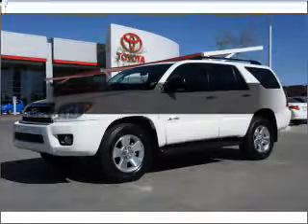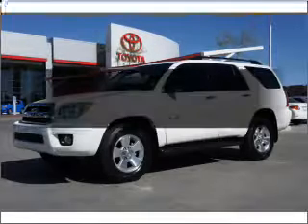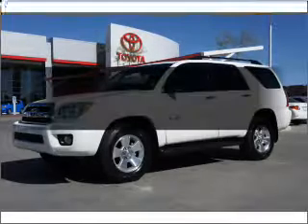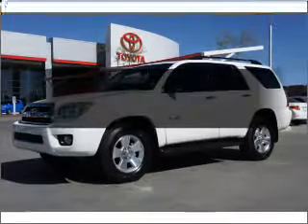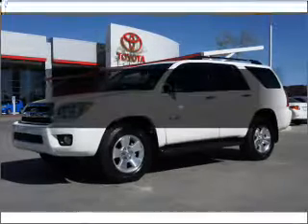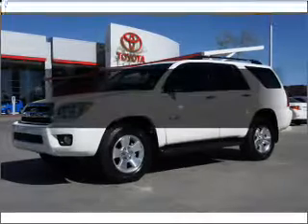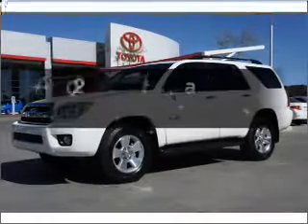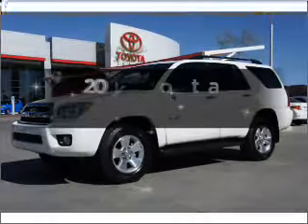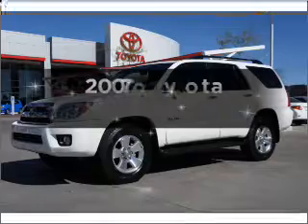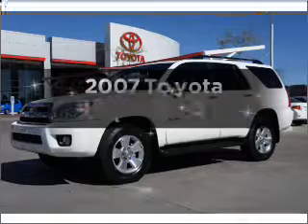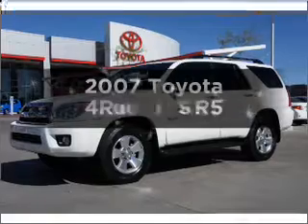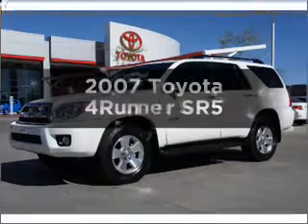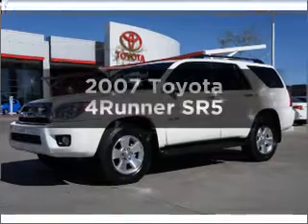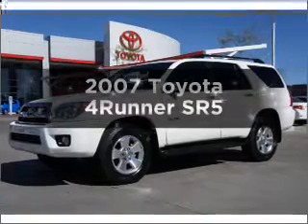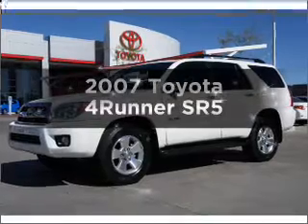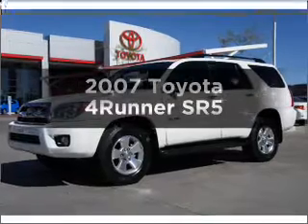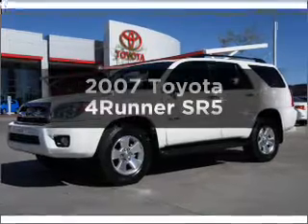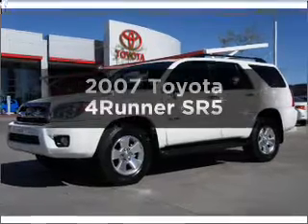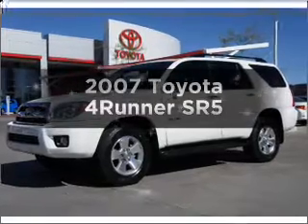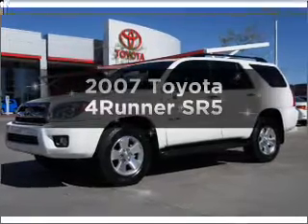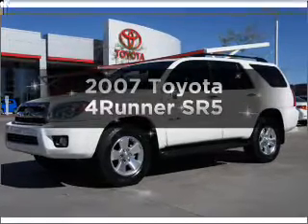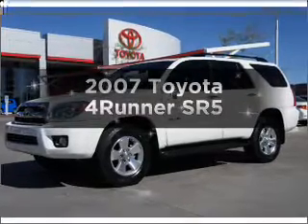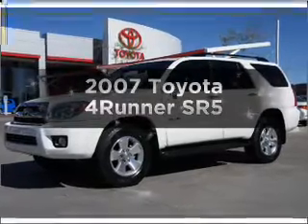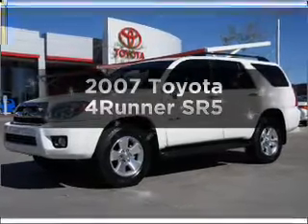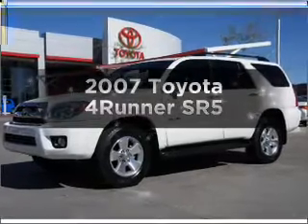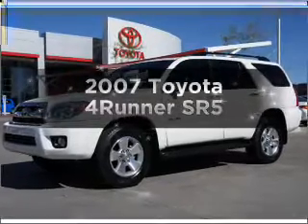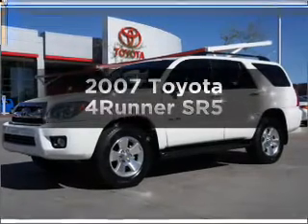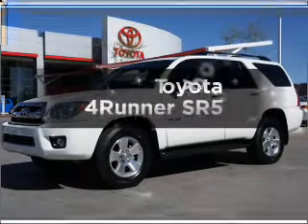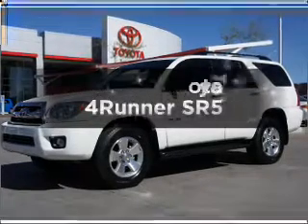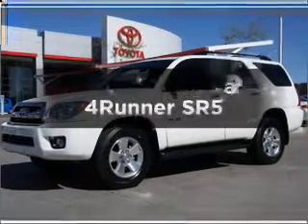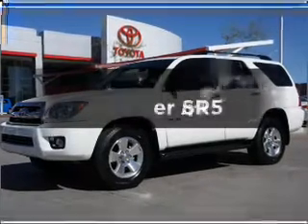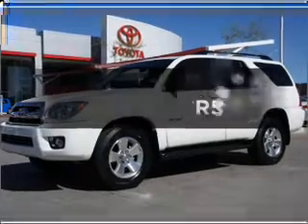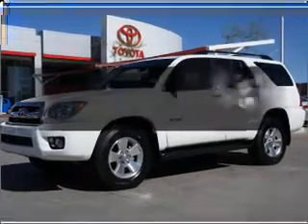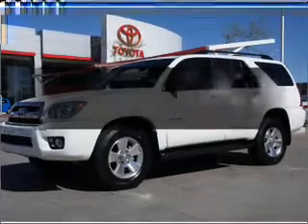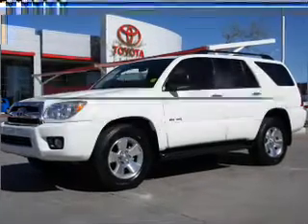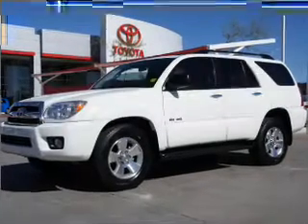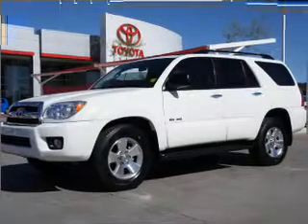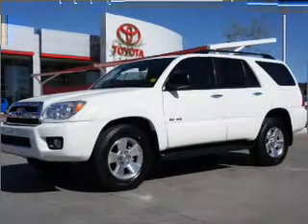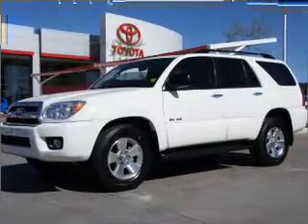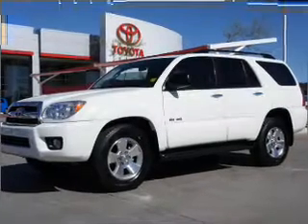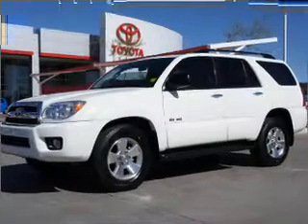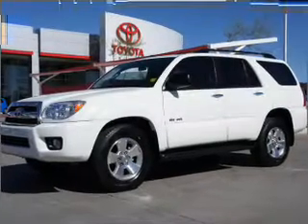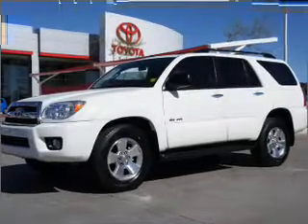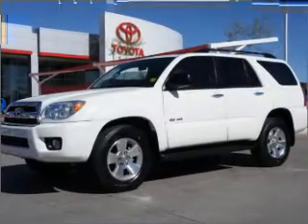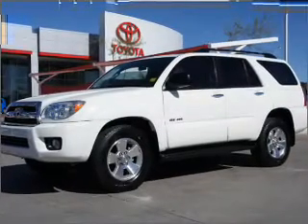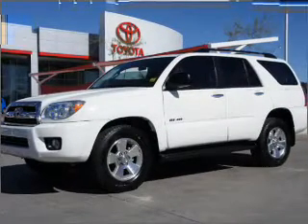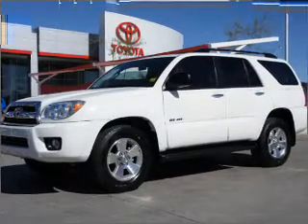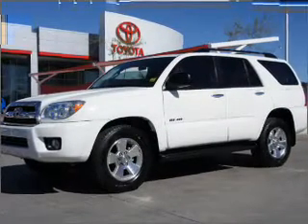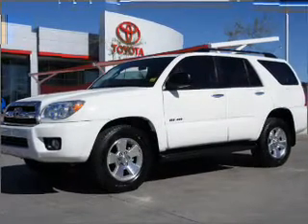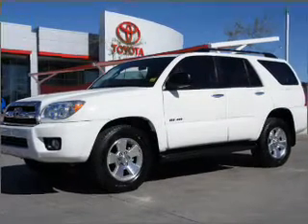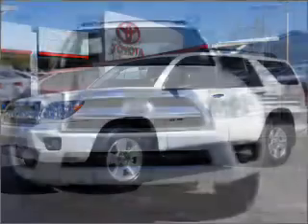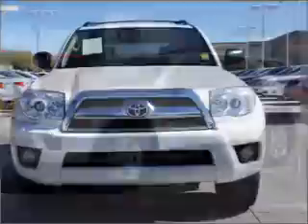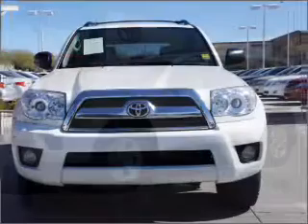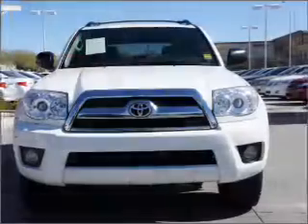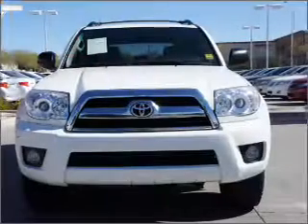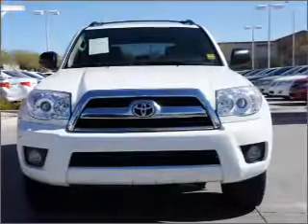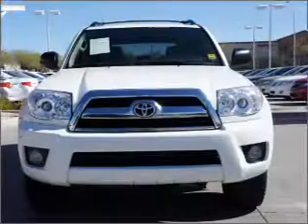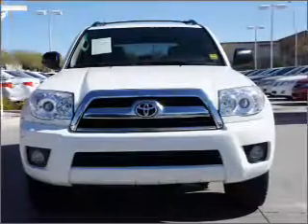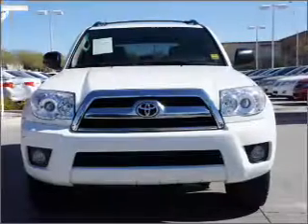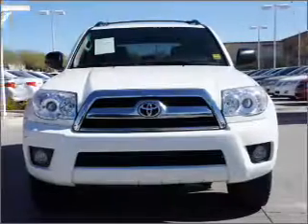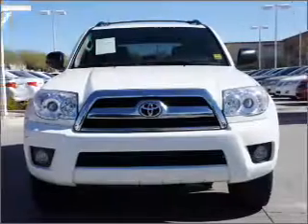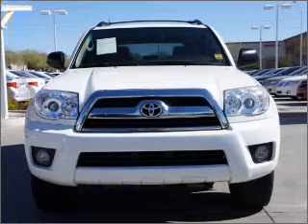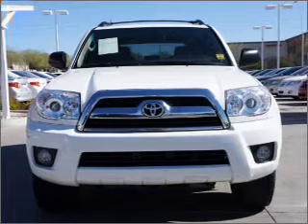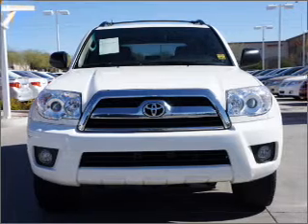Check out this 2007 Toyota 4Runner. If you're looking for a first-rate auto, this one could be yours today.